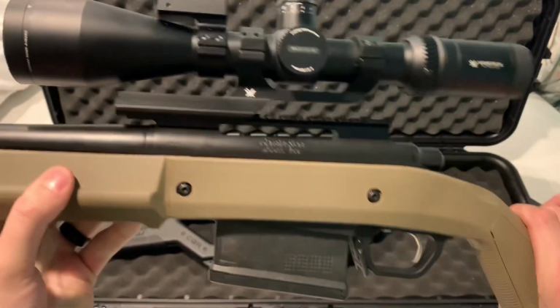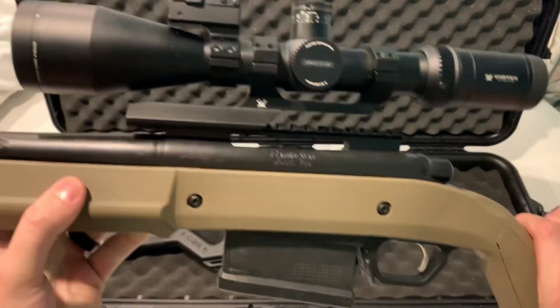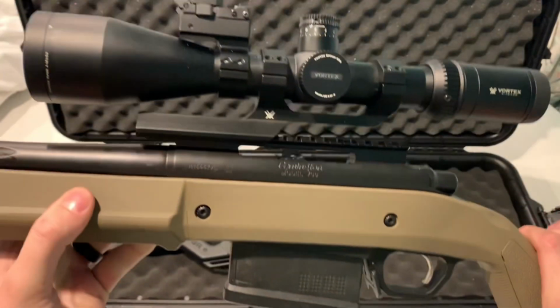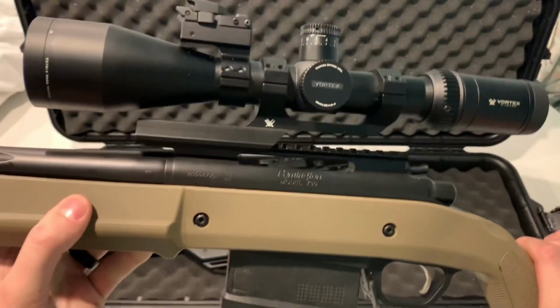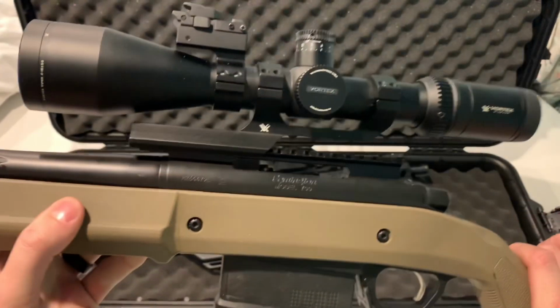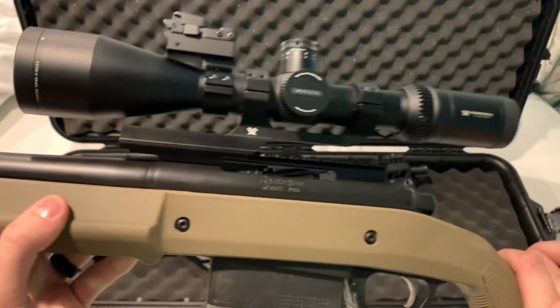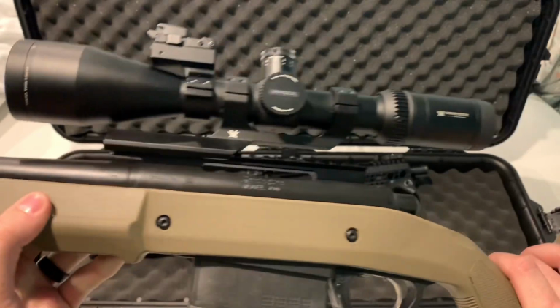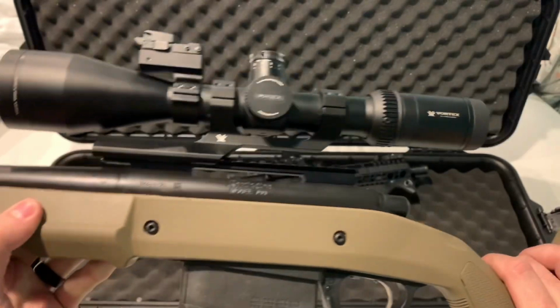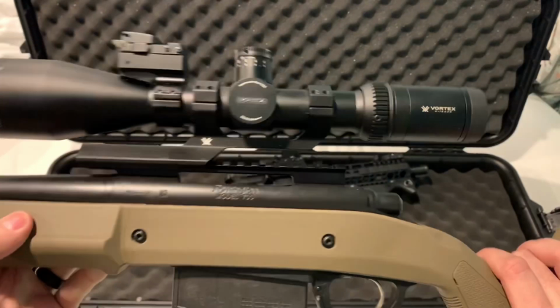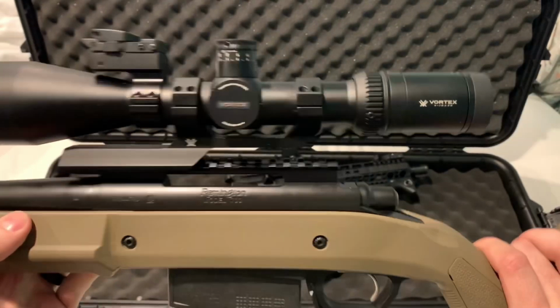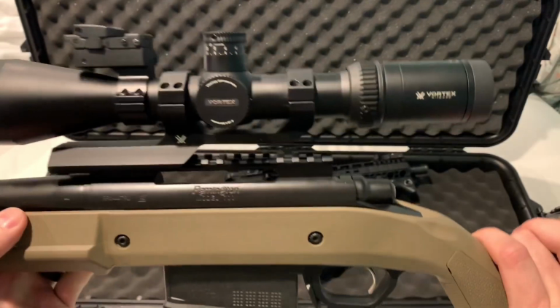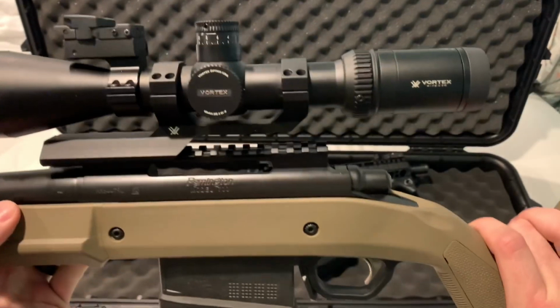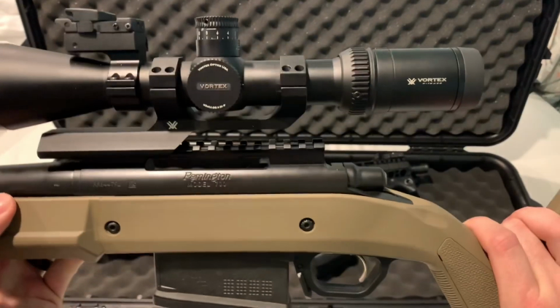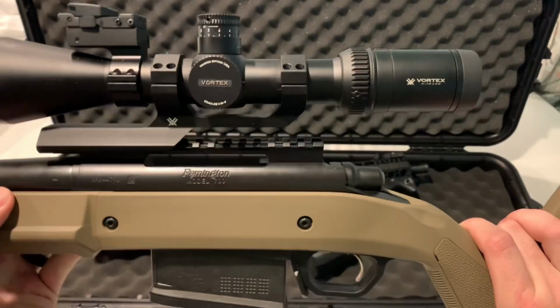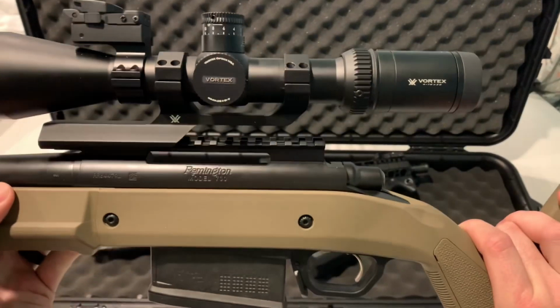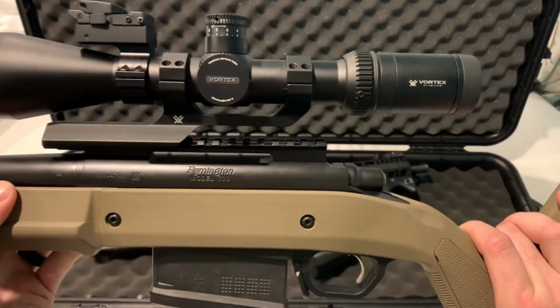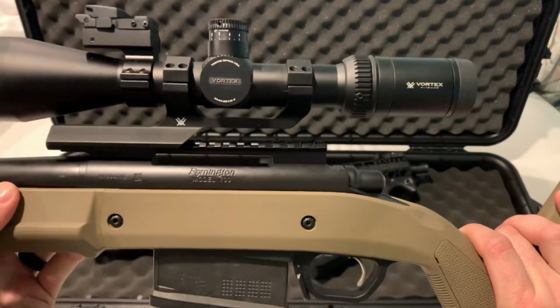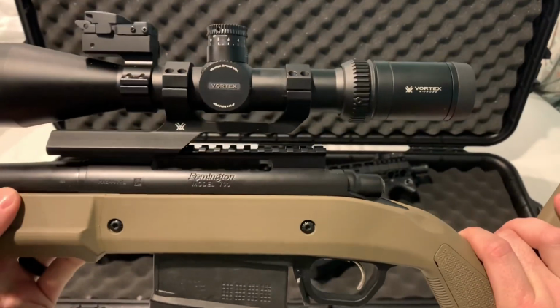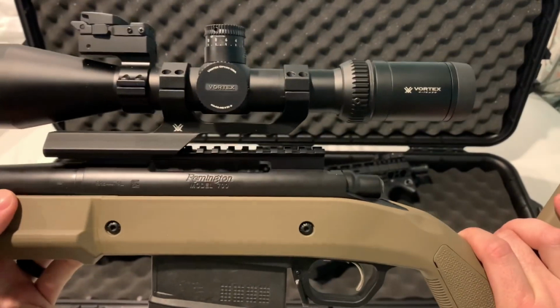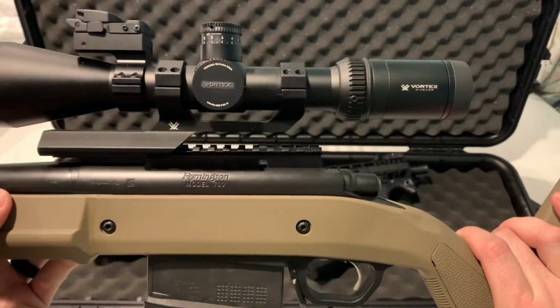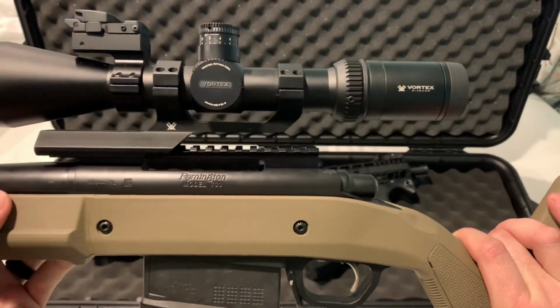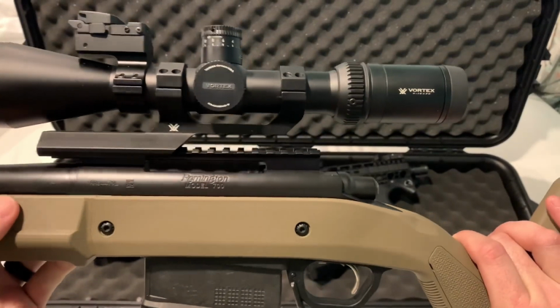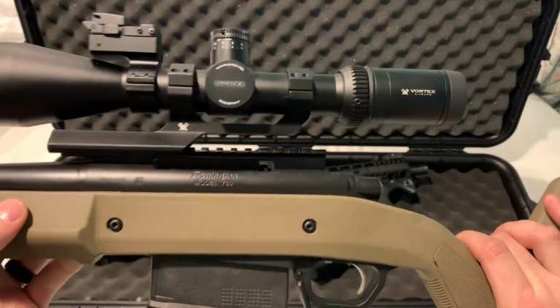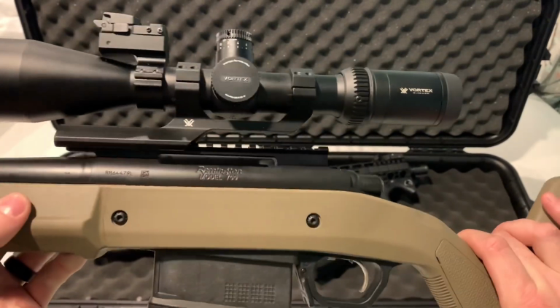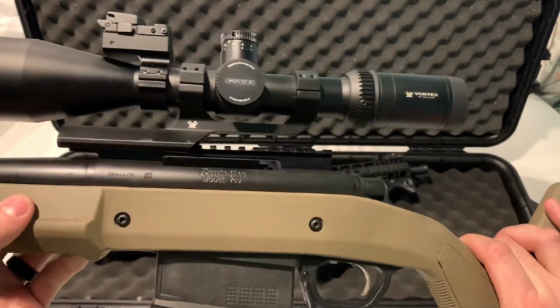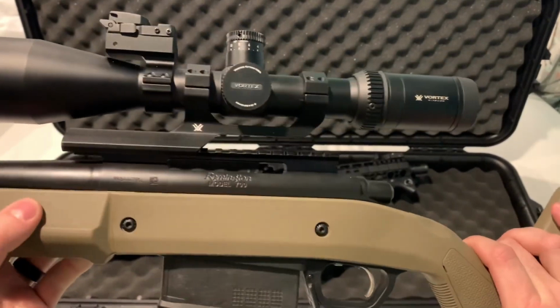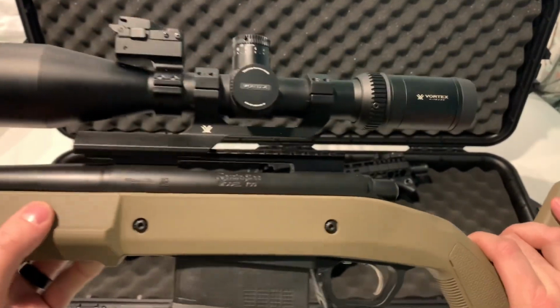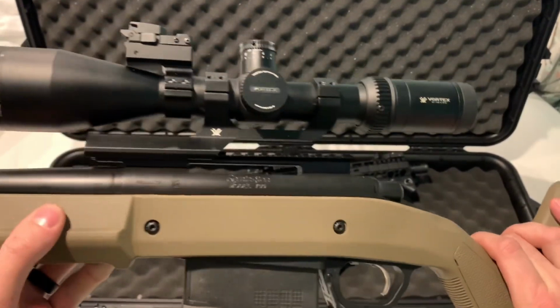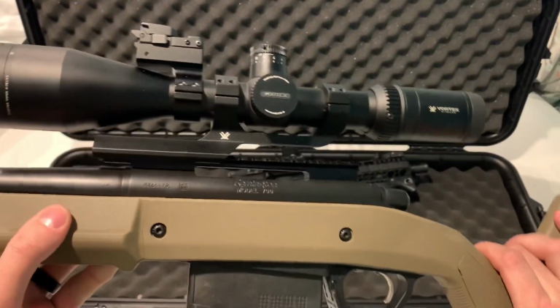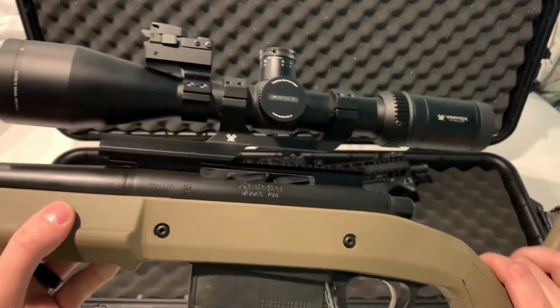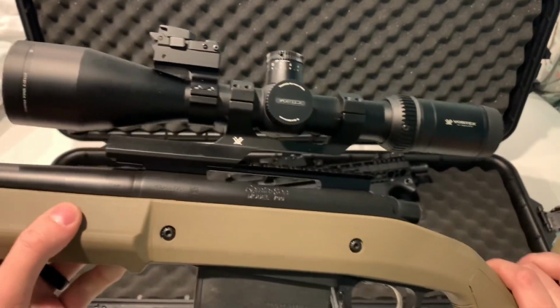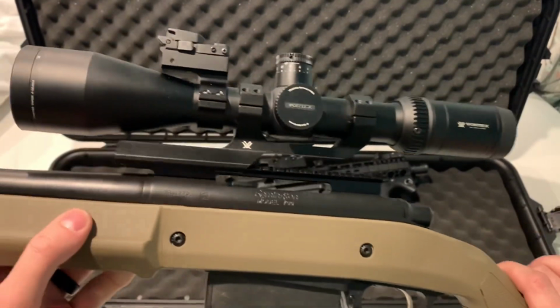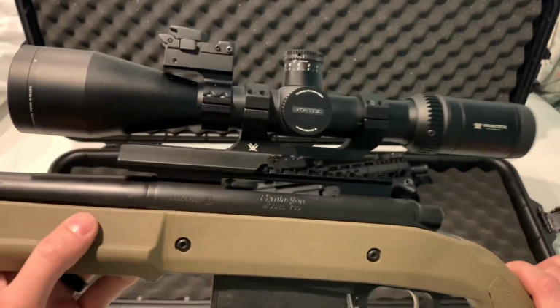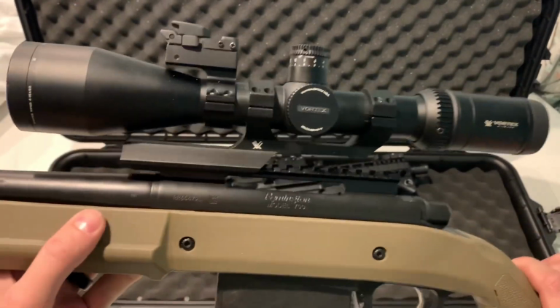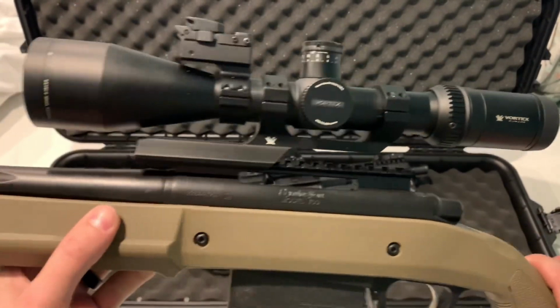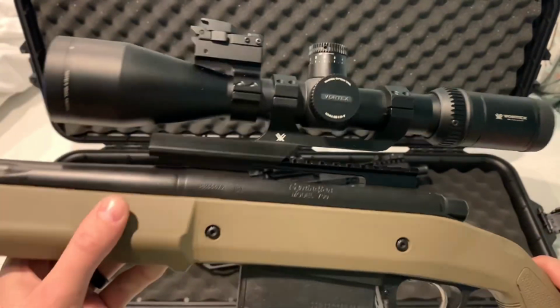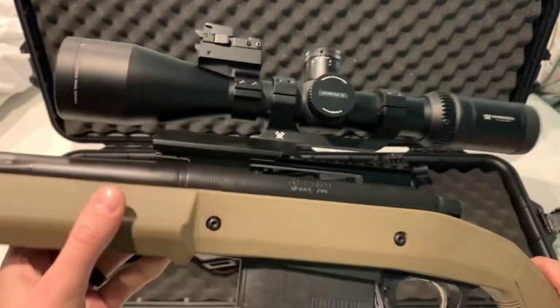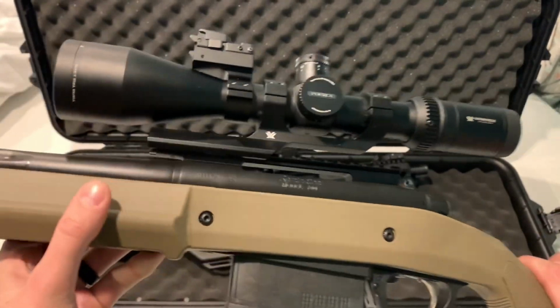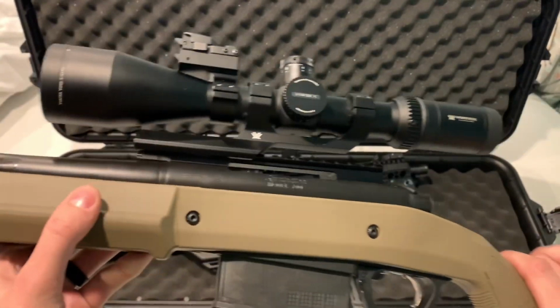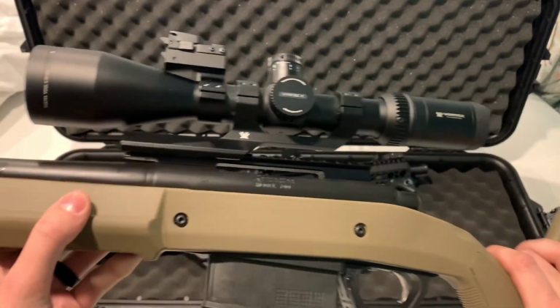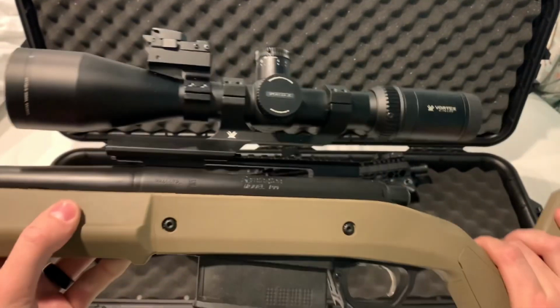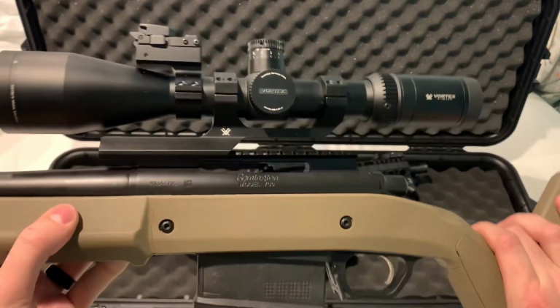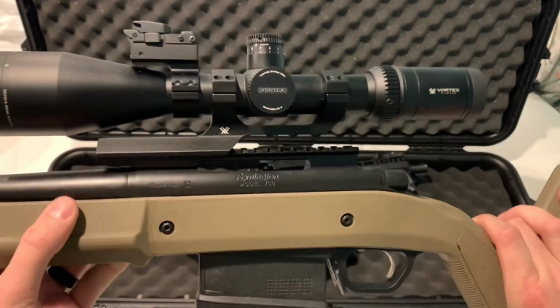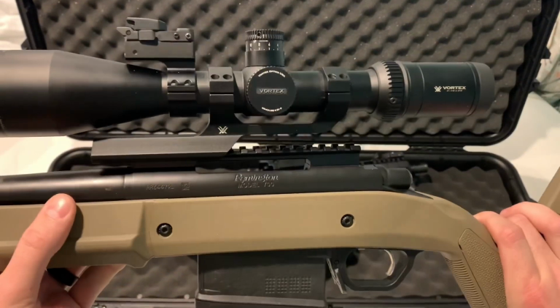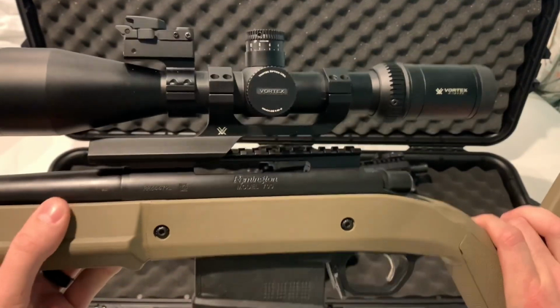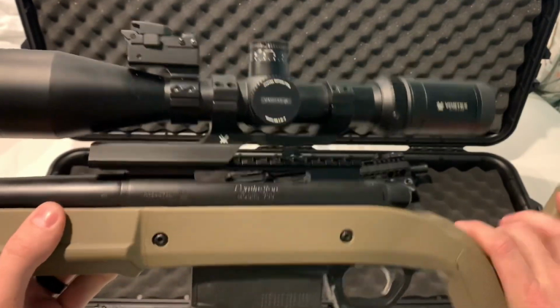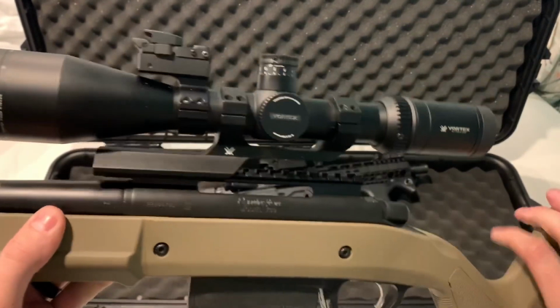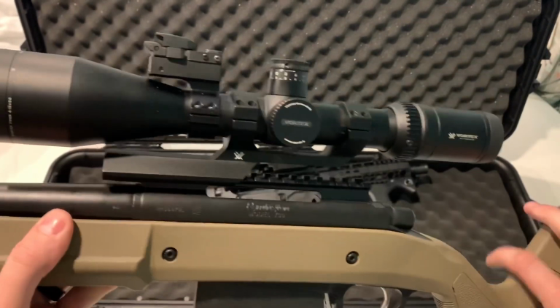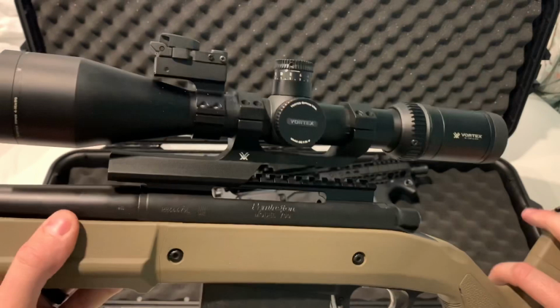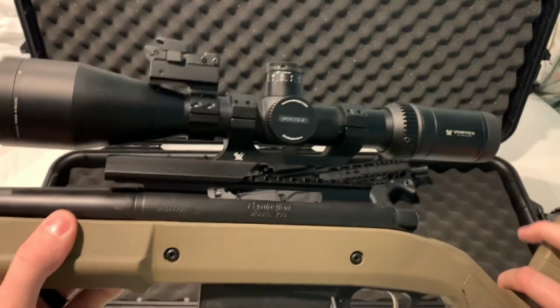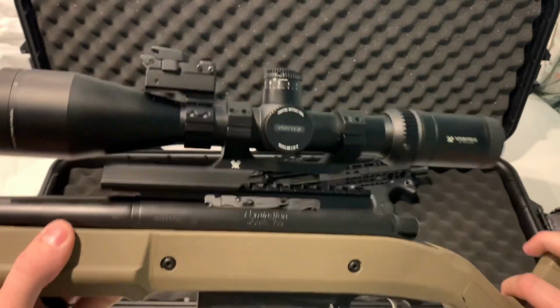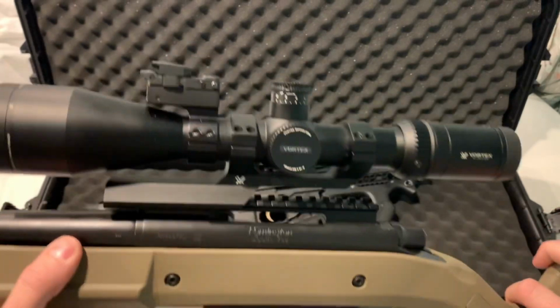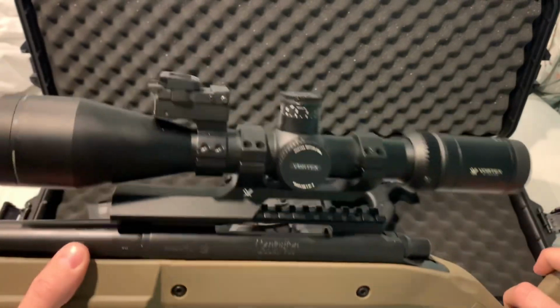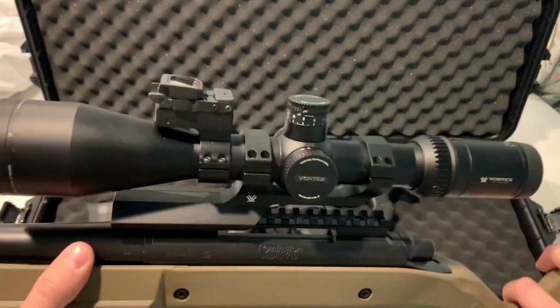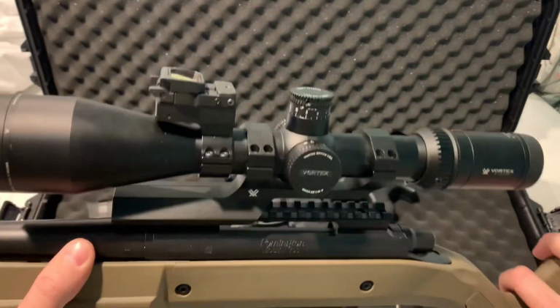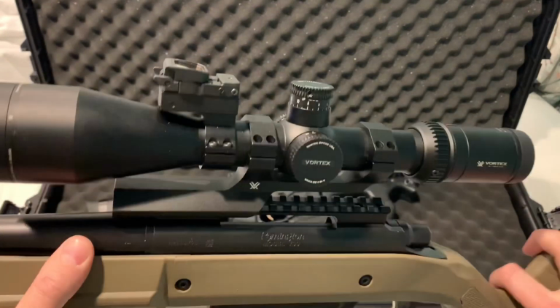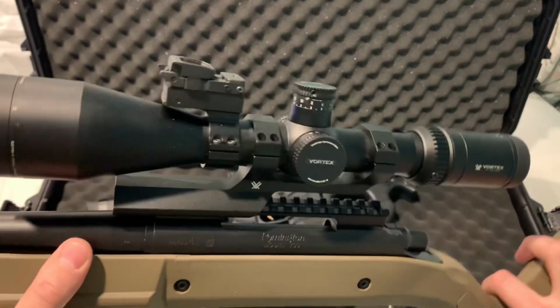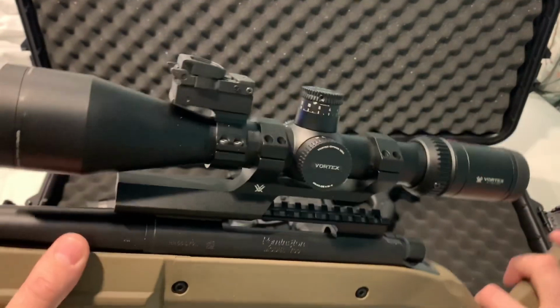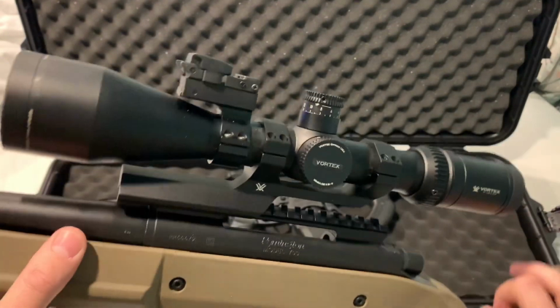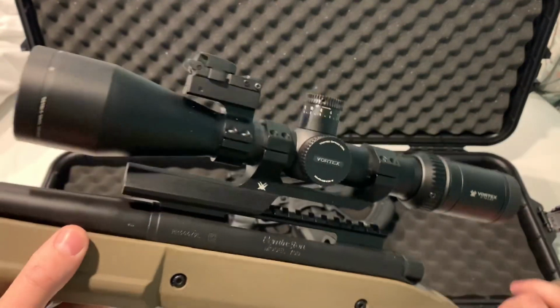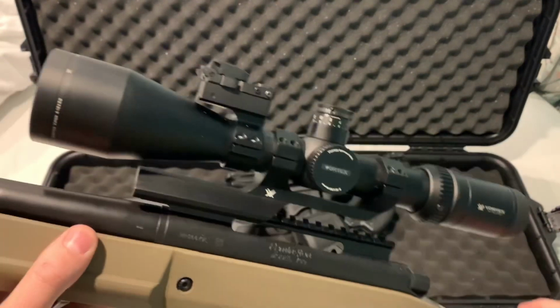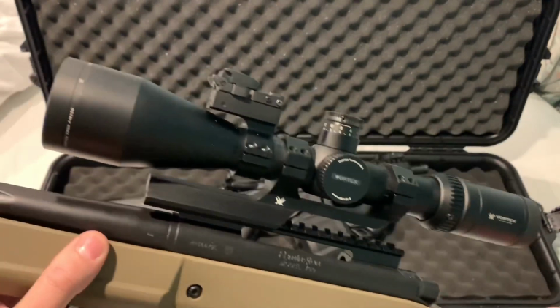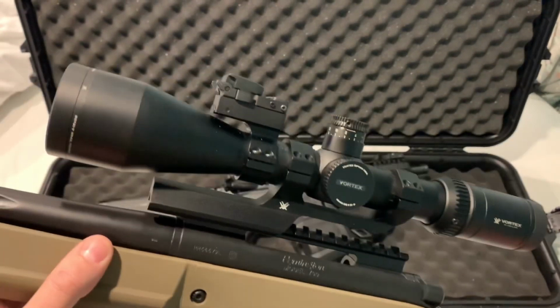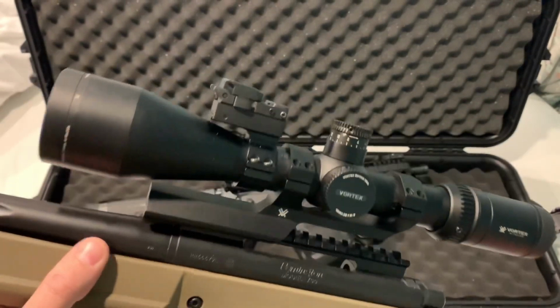Here's my 300 Win Mag — it's a Remington Model 700 with the Magpul enhanced stock. I'll probably do a video on this at a later time.